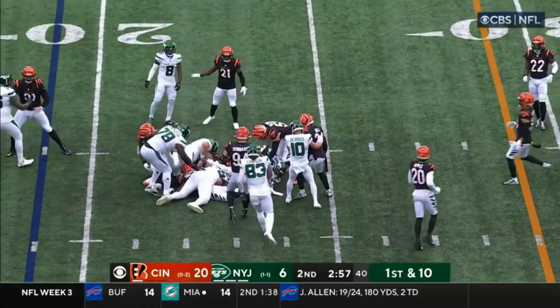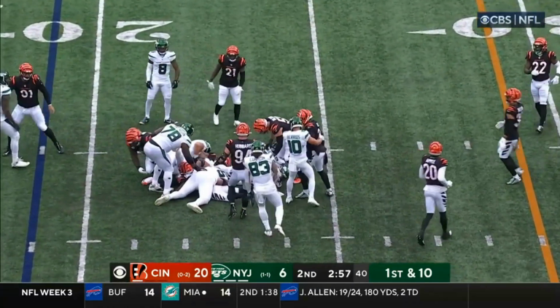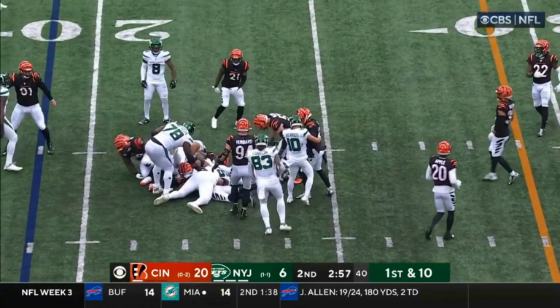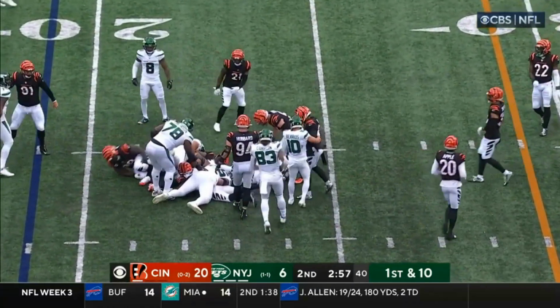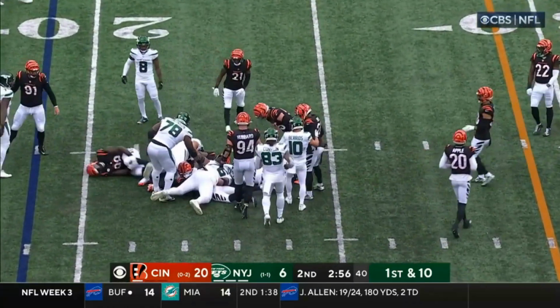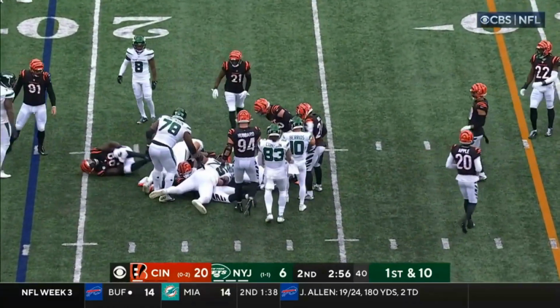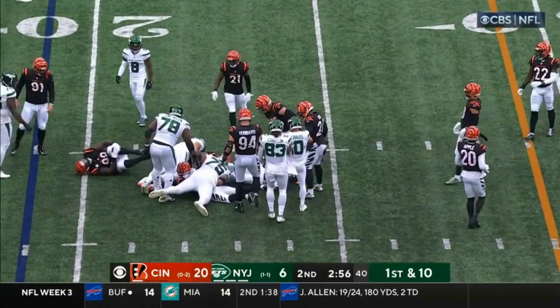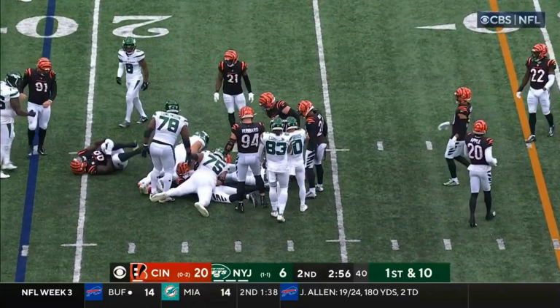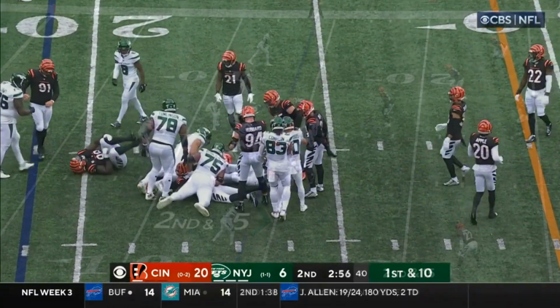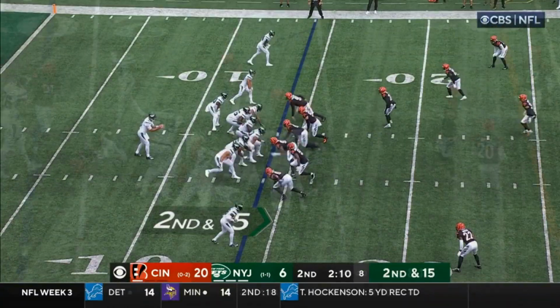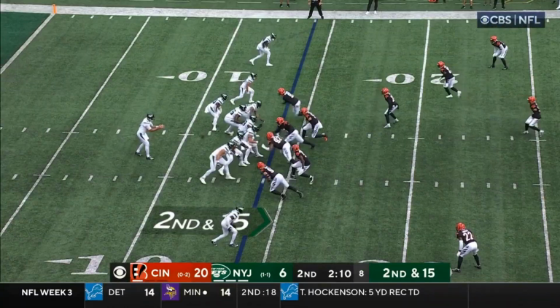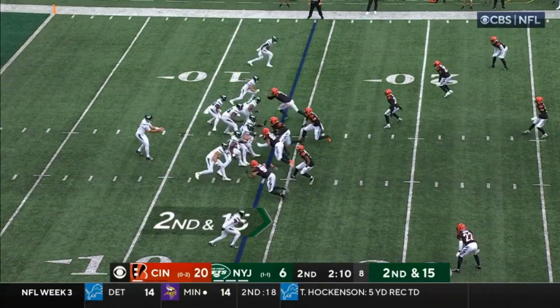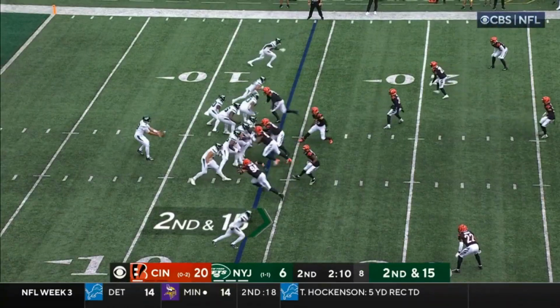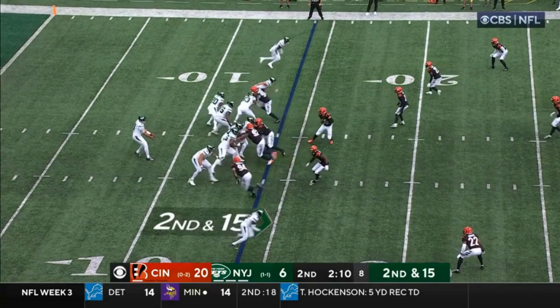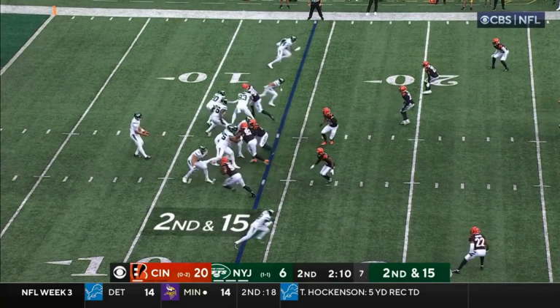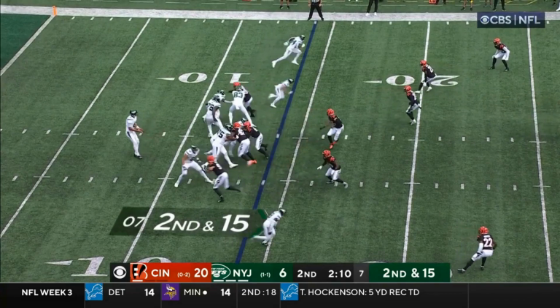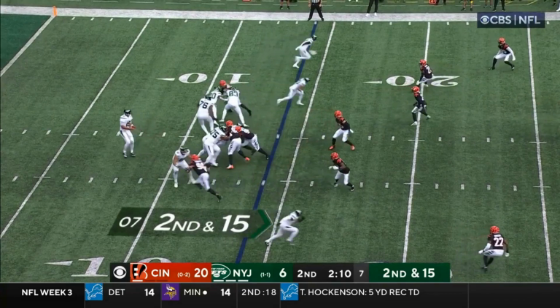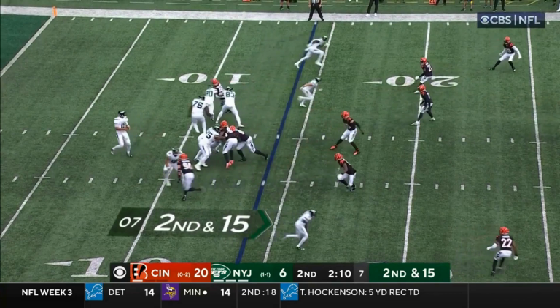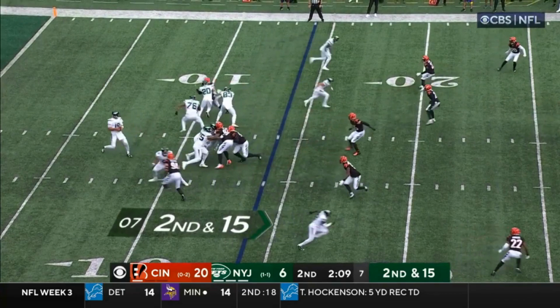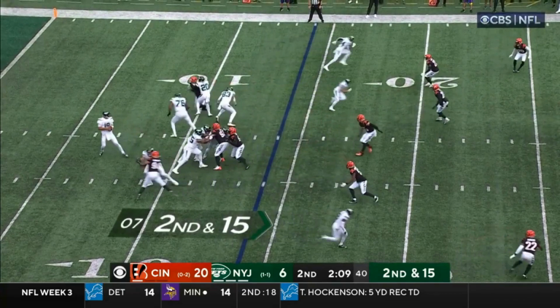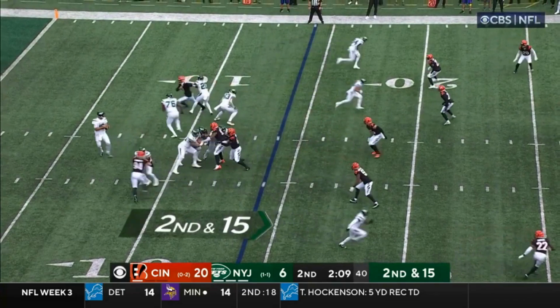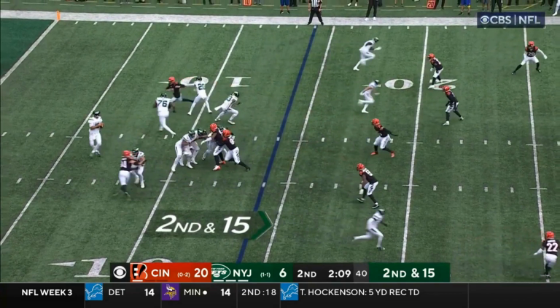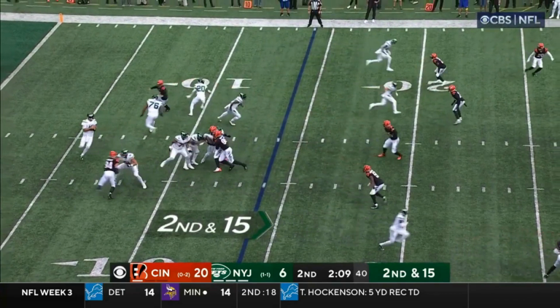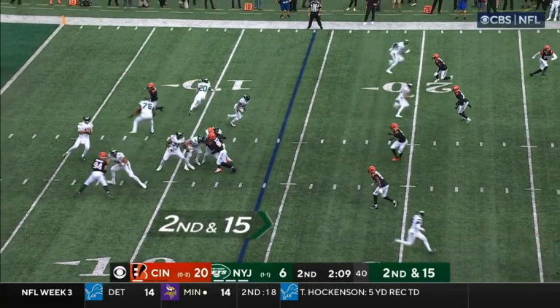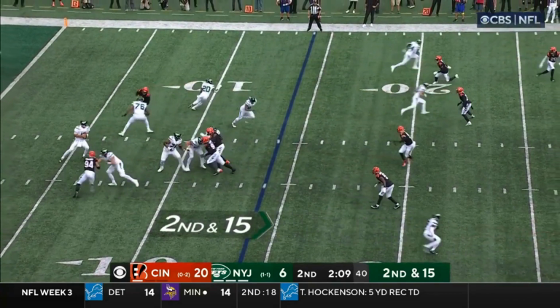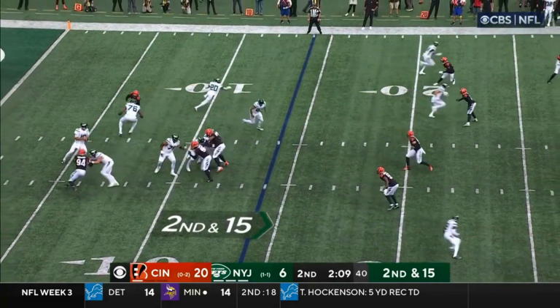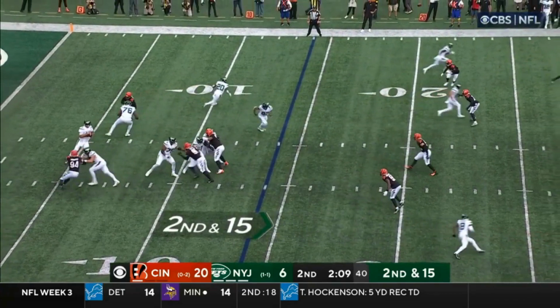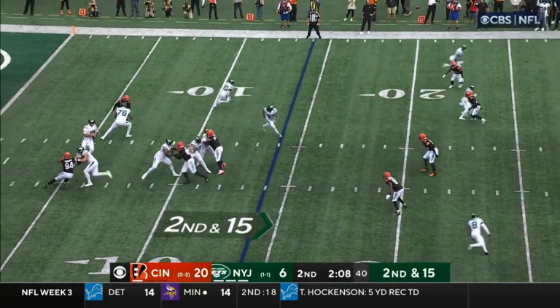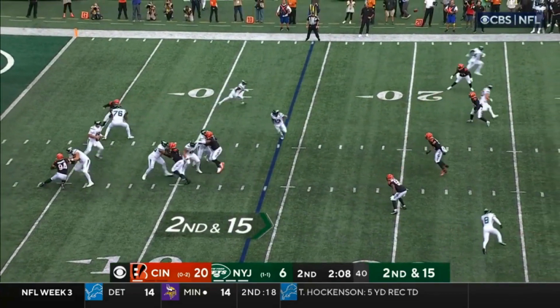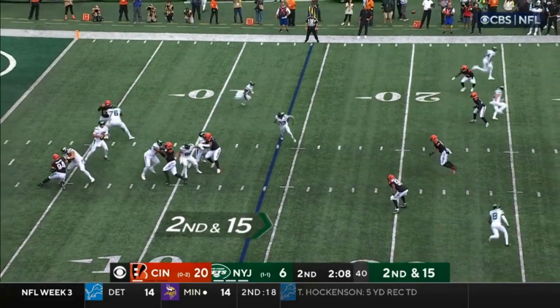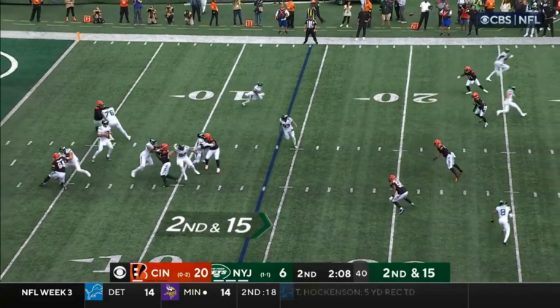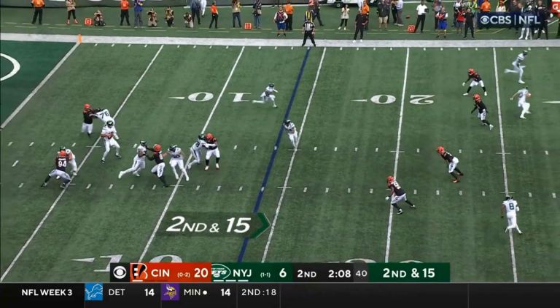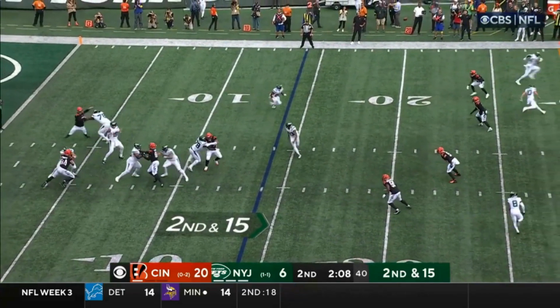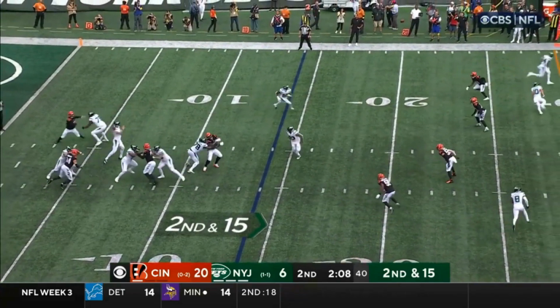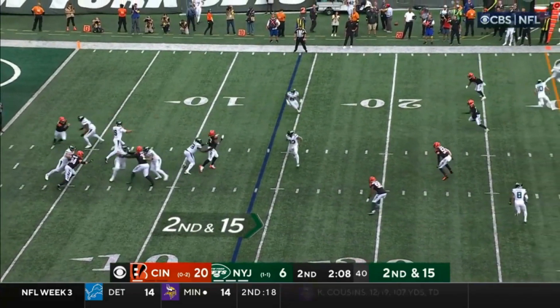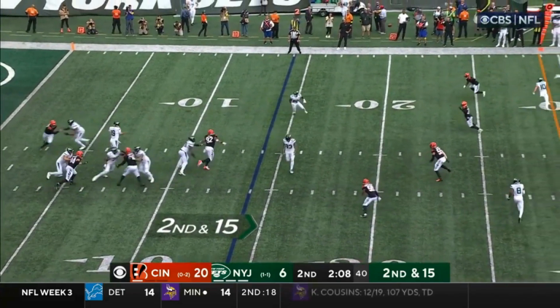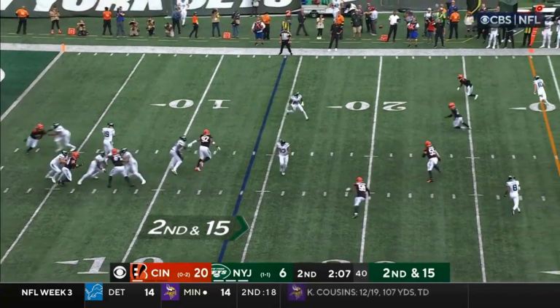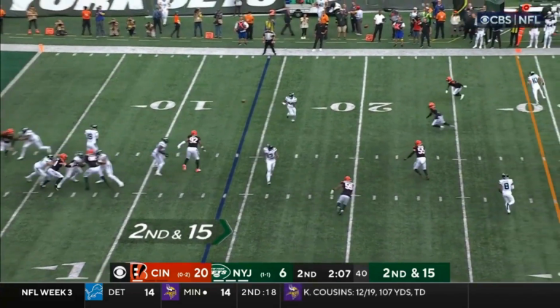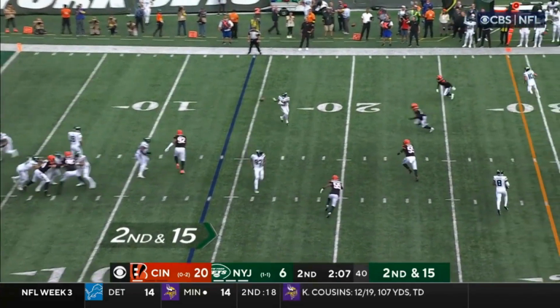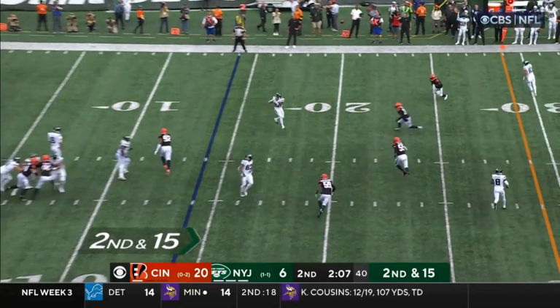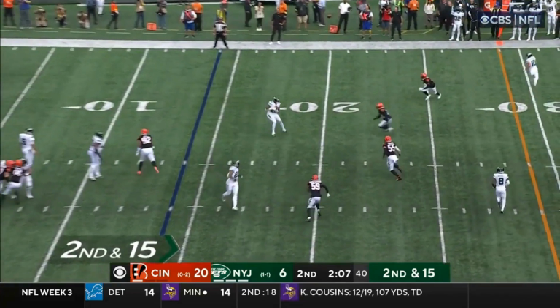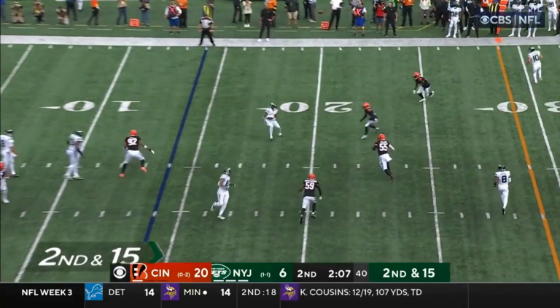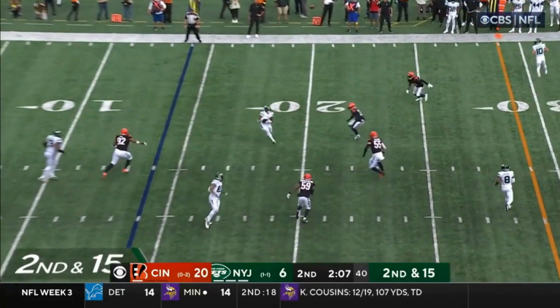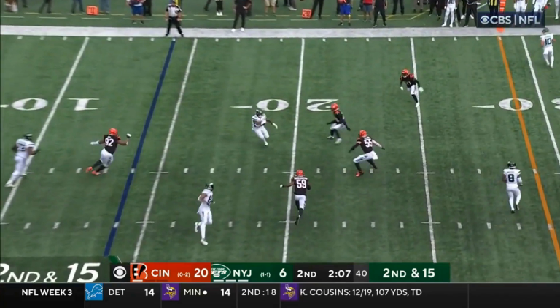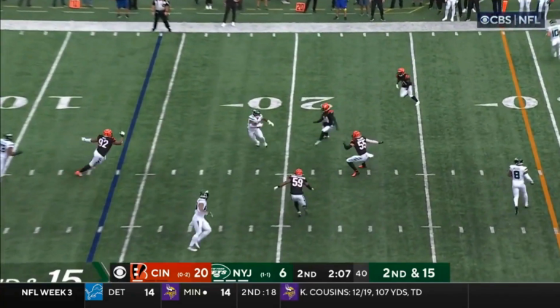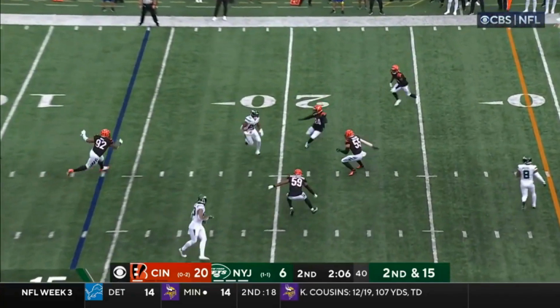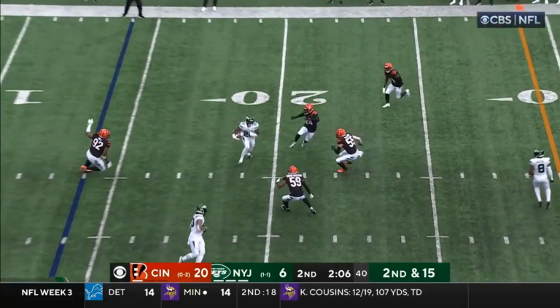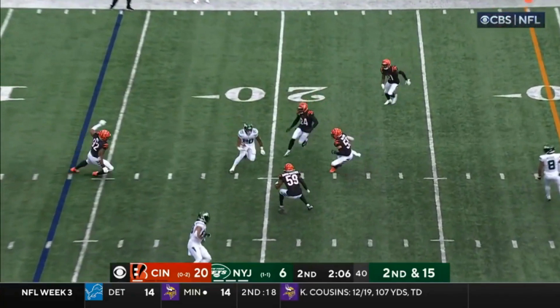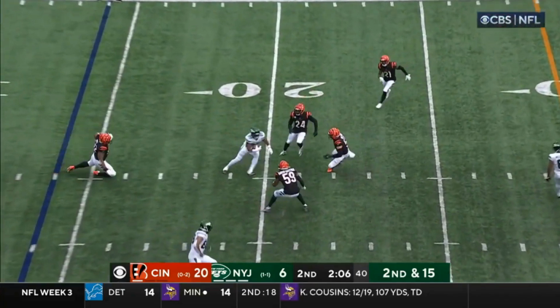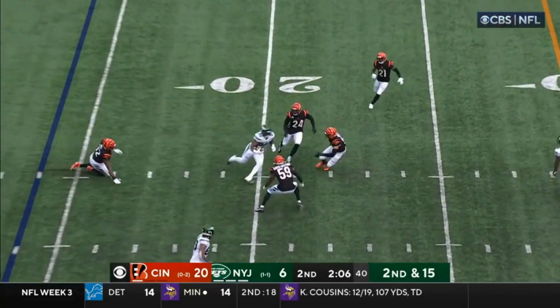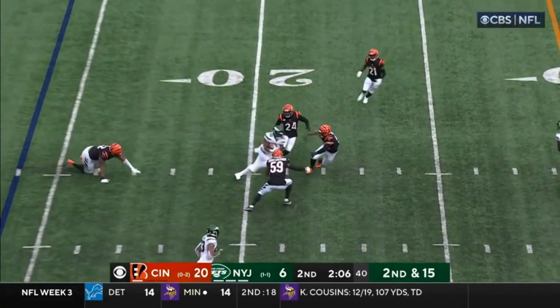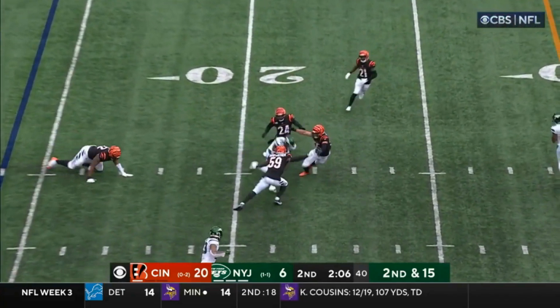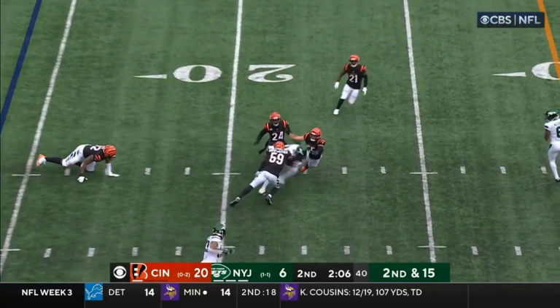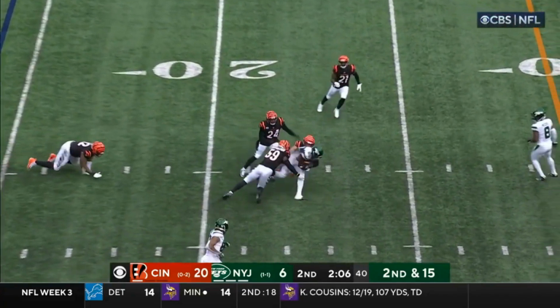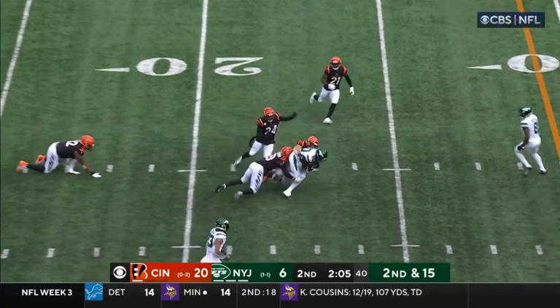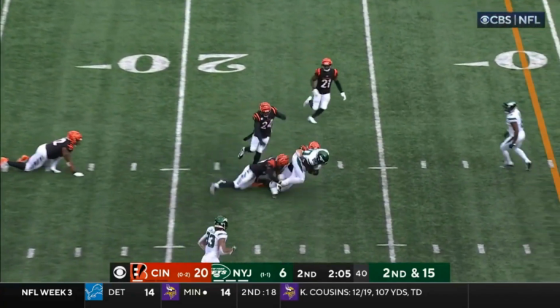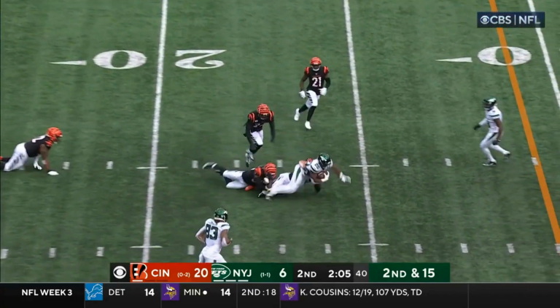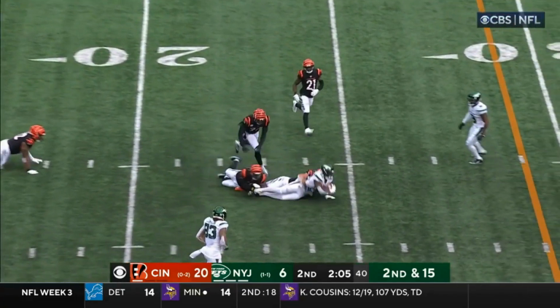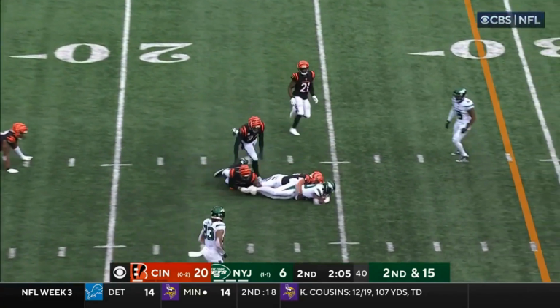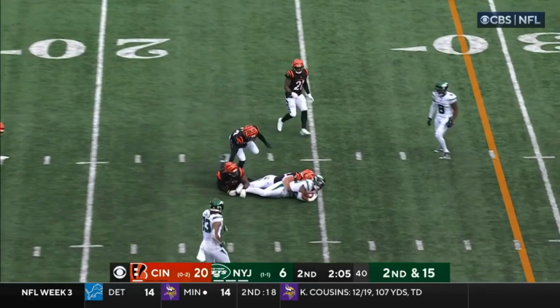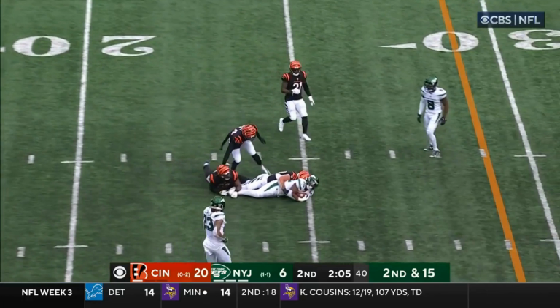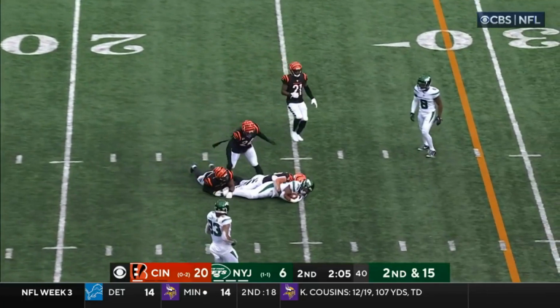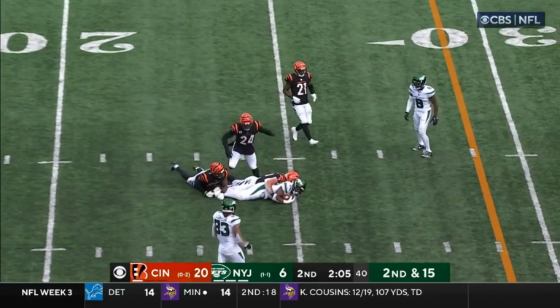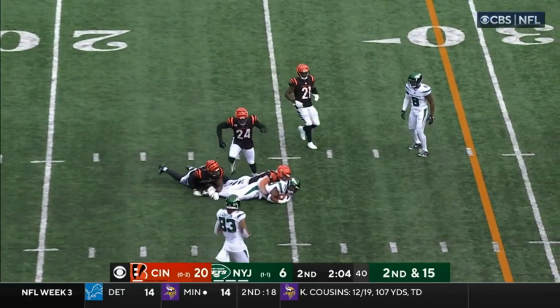Hall takes the carry. Flacco, step and fire to Hall.